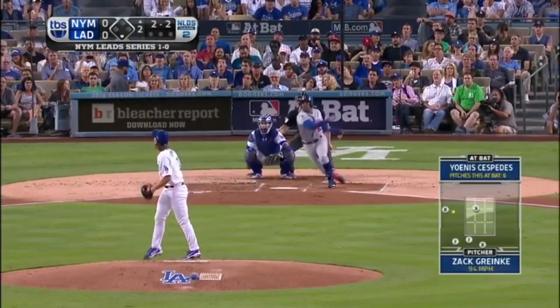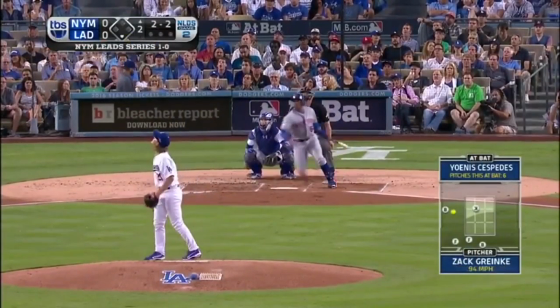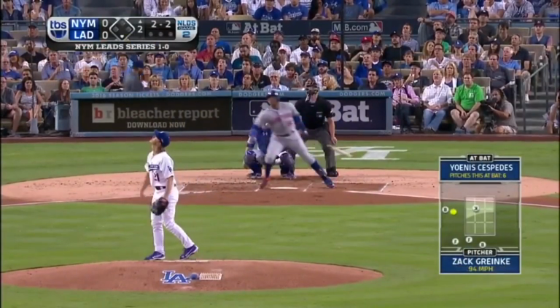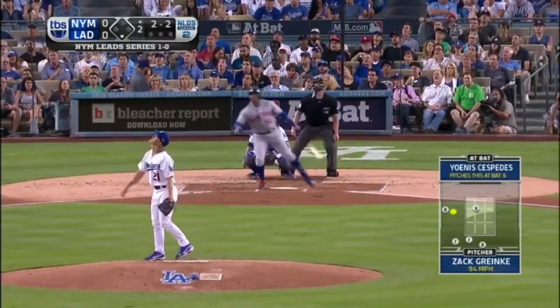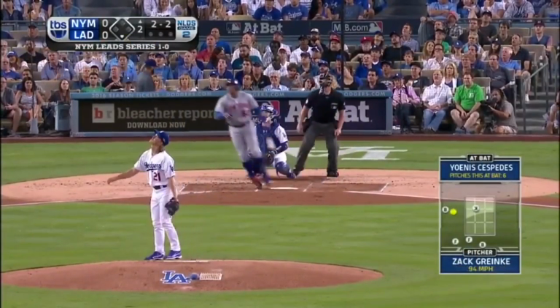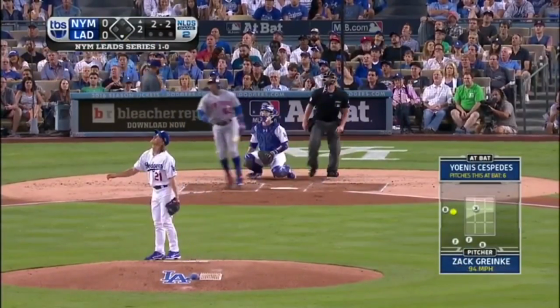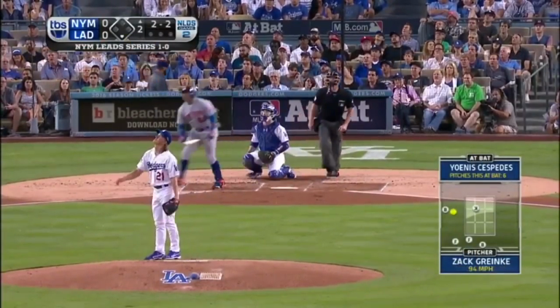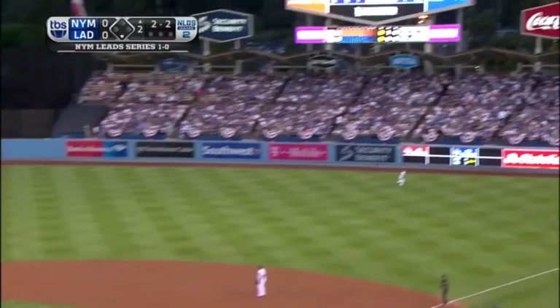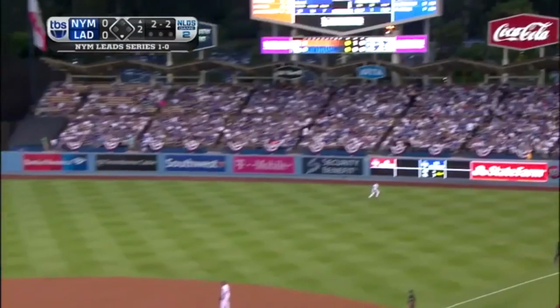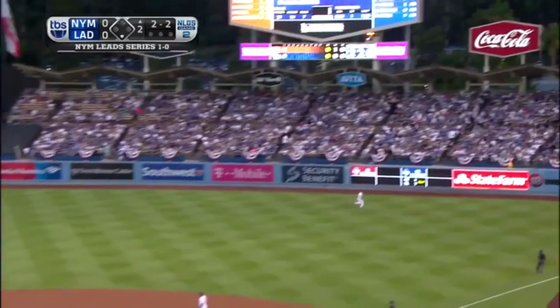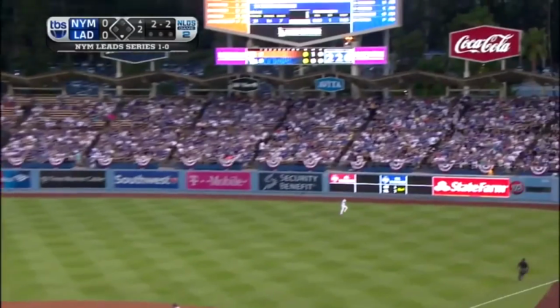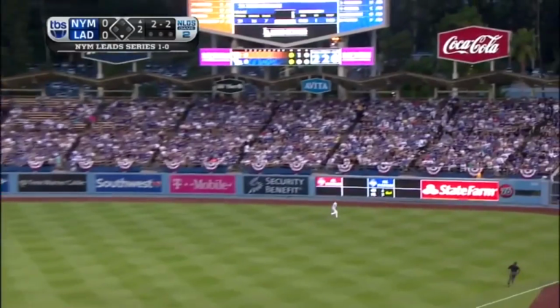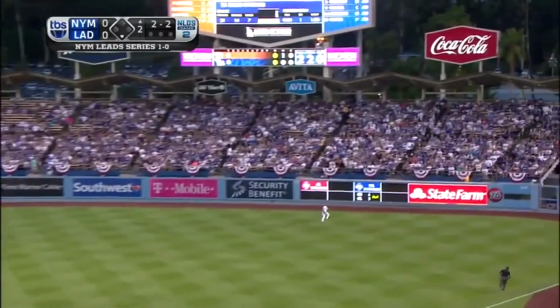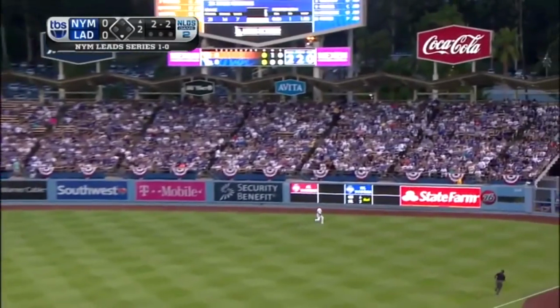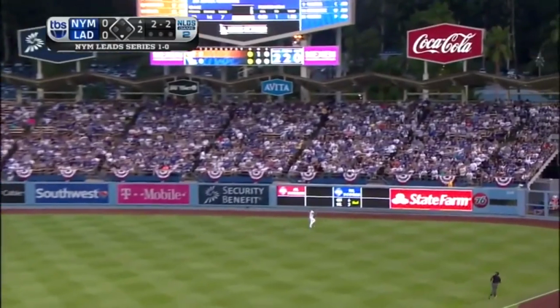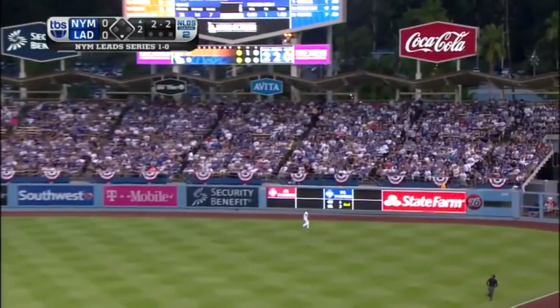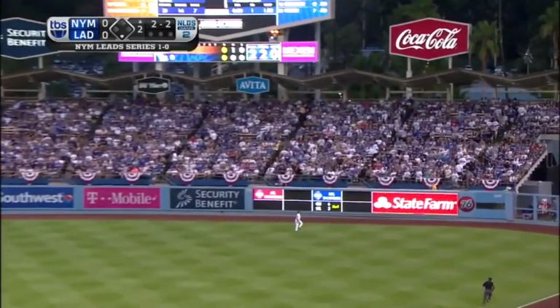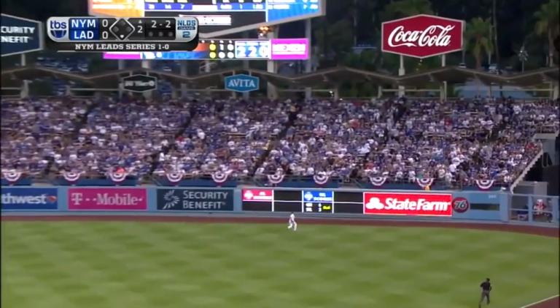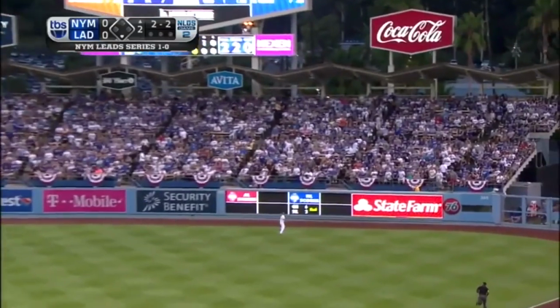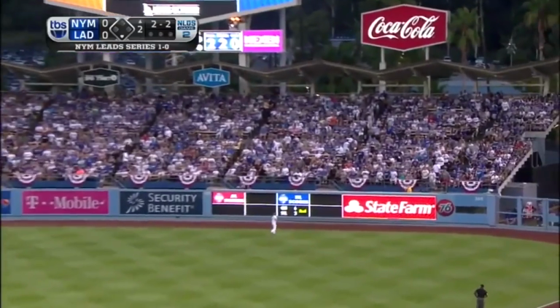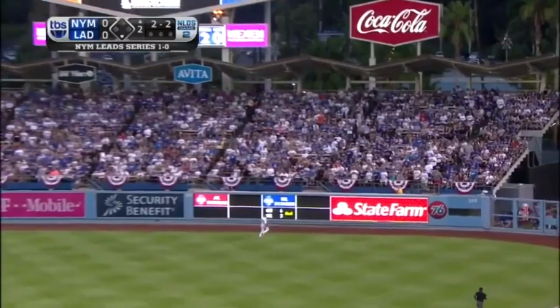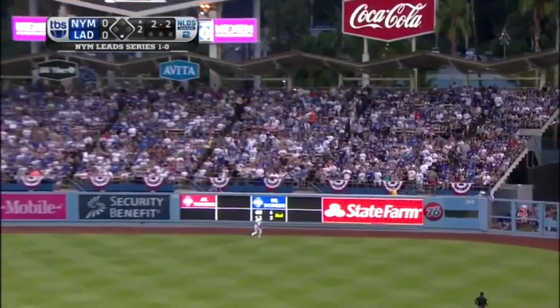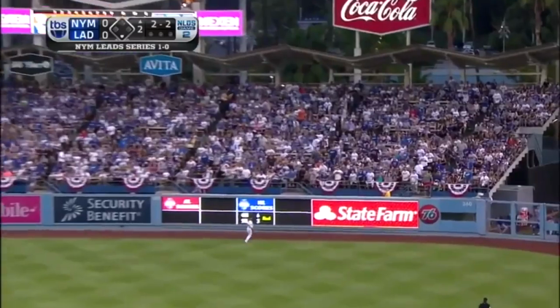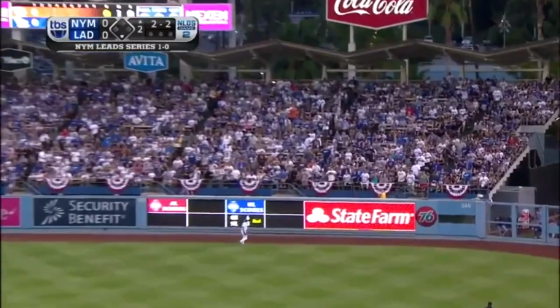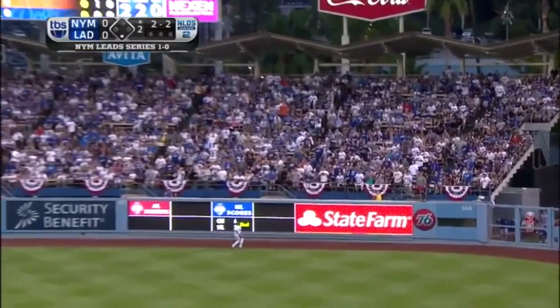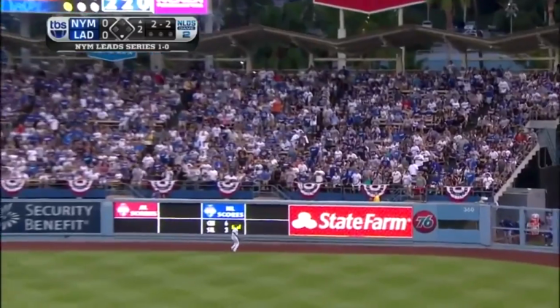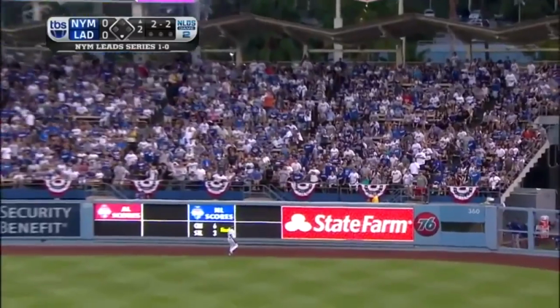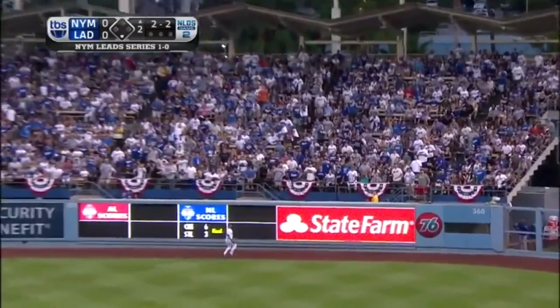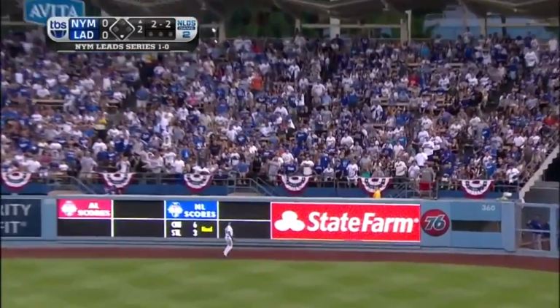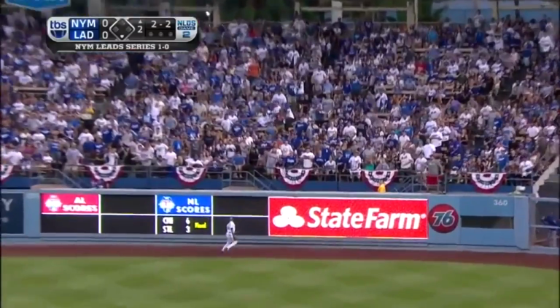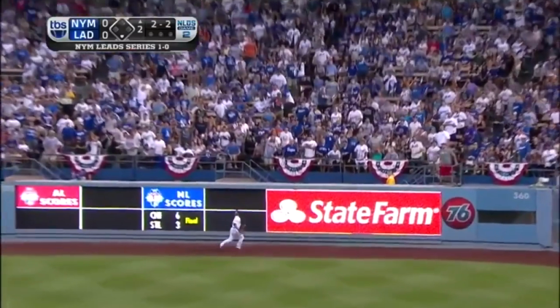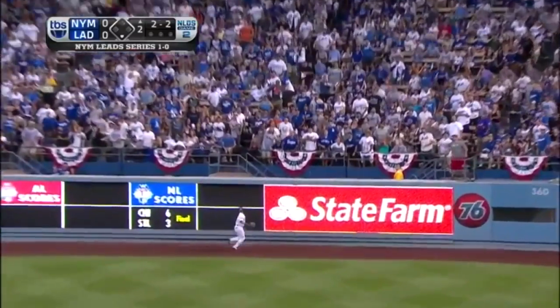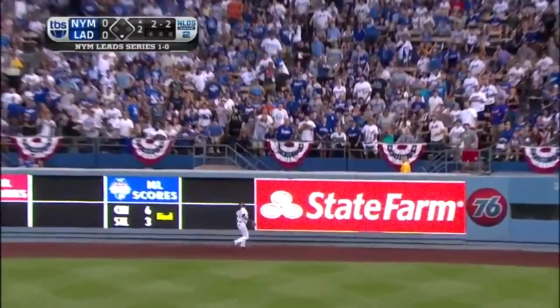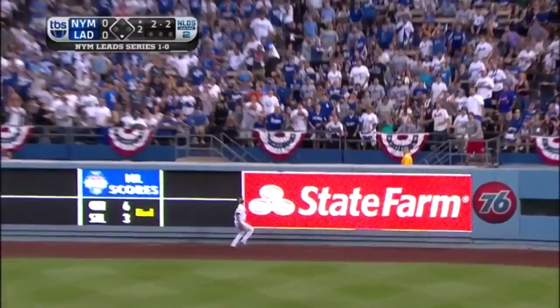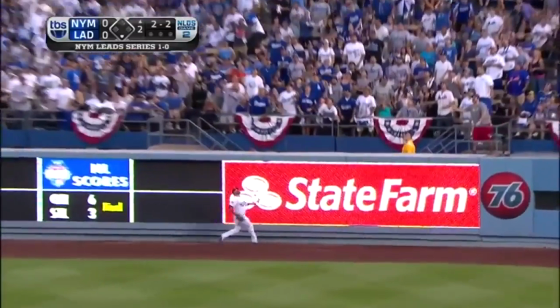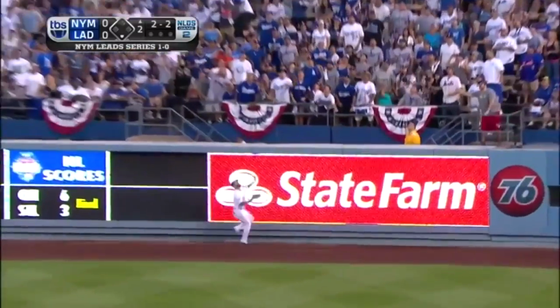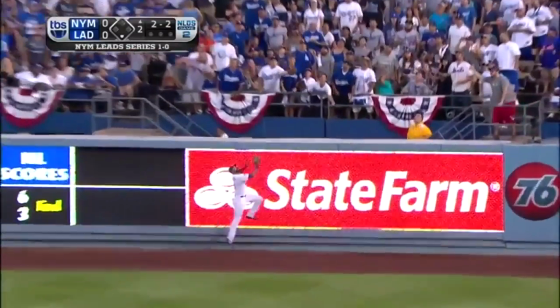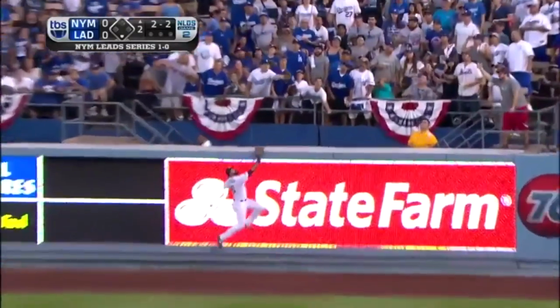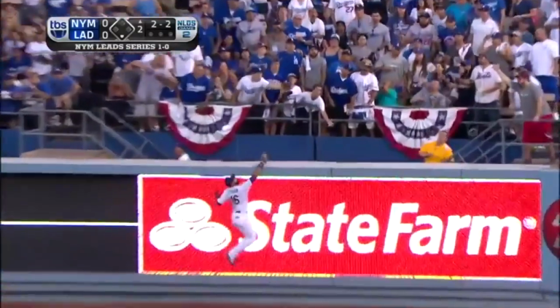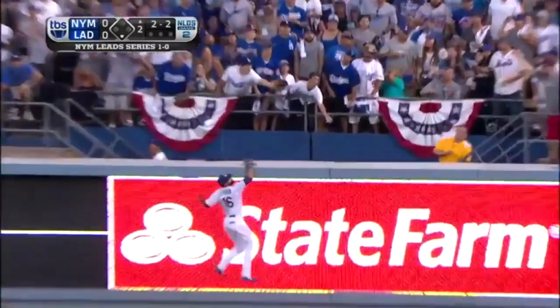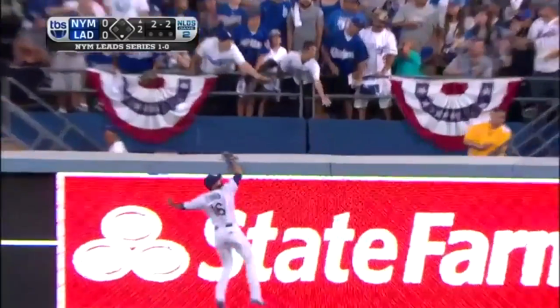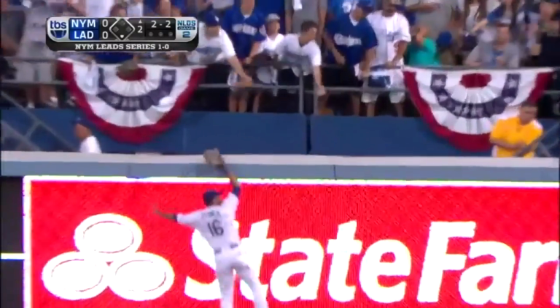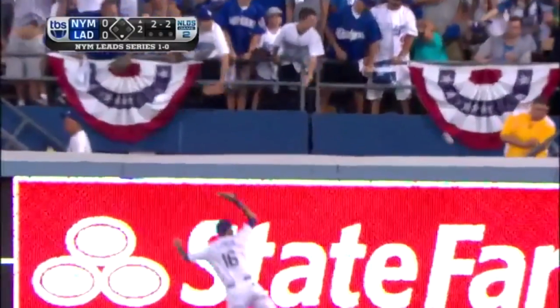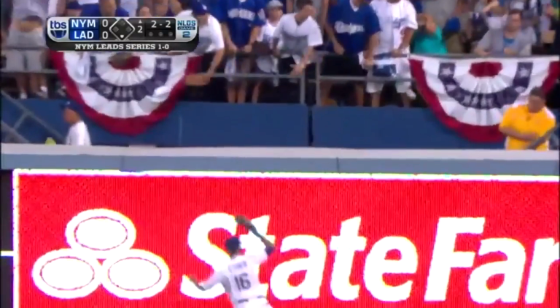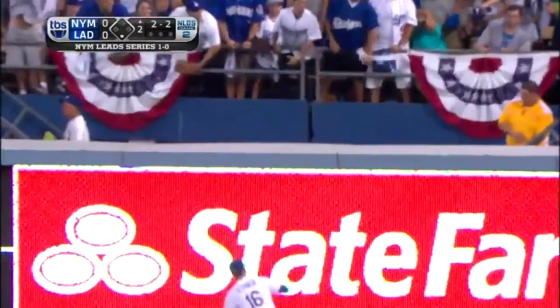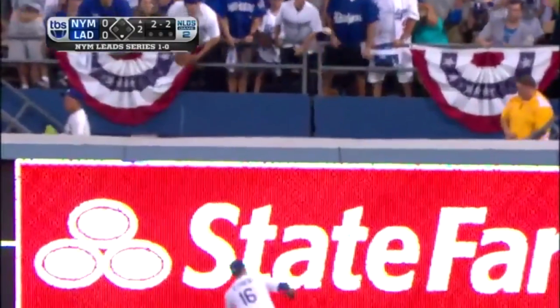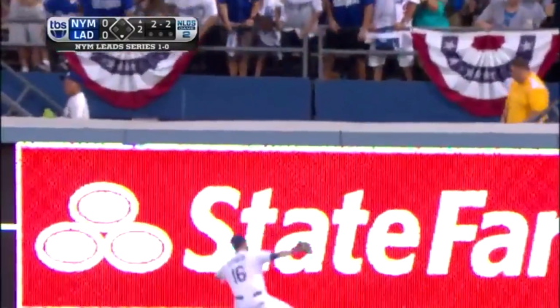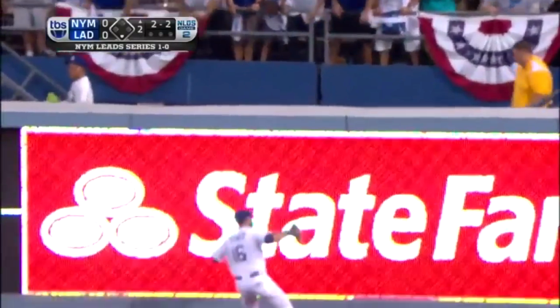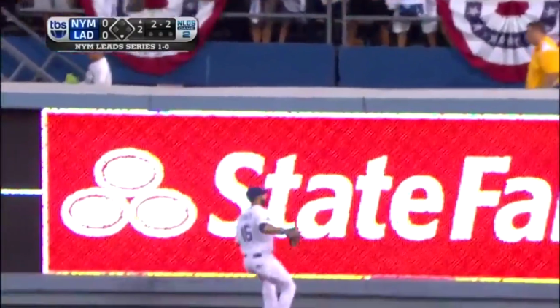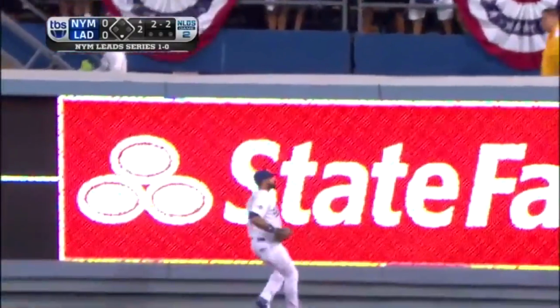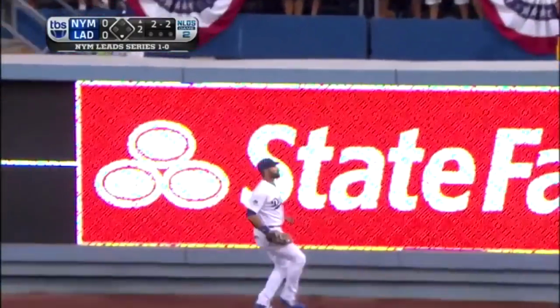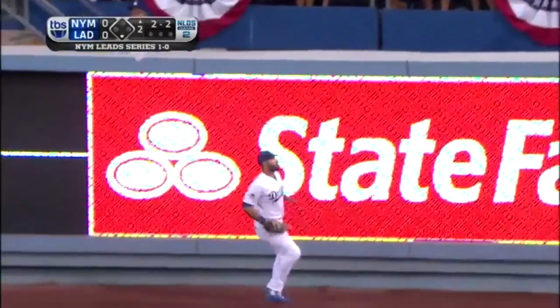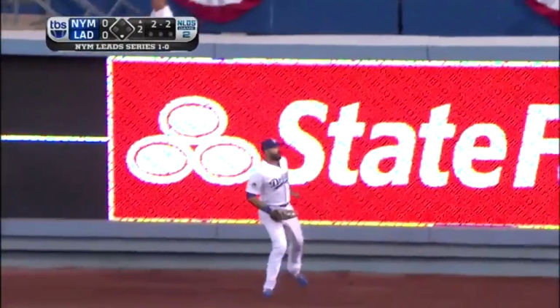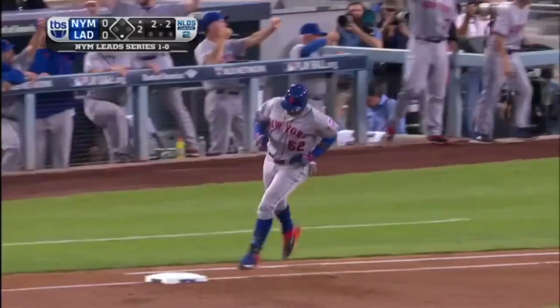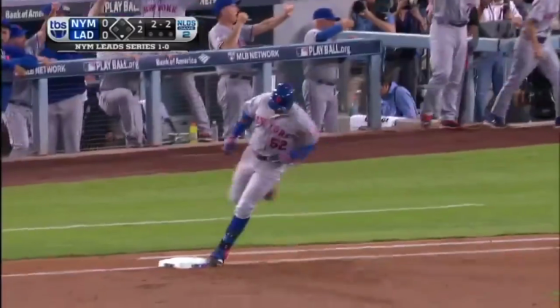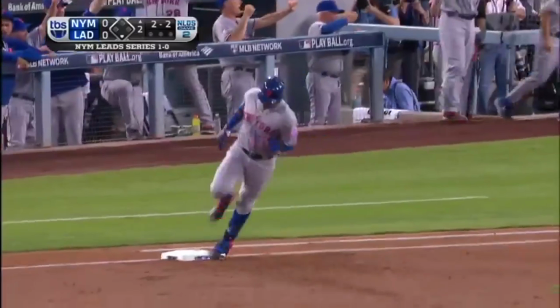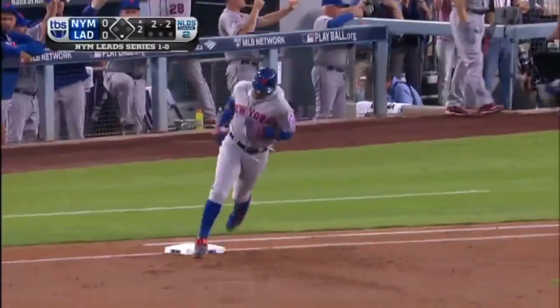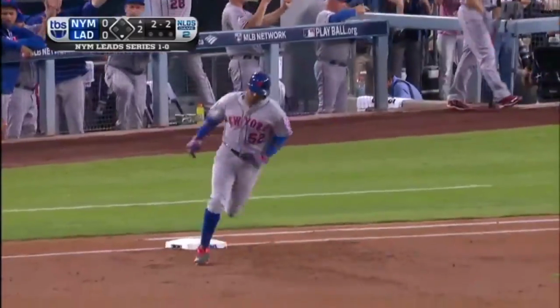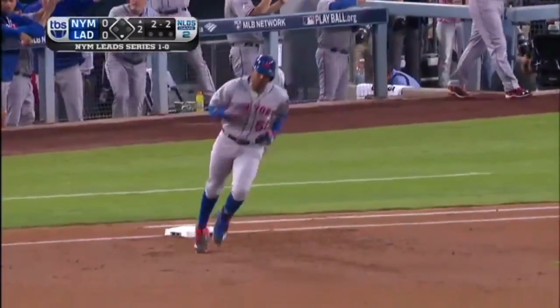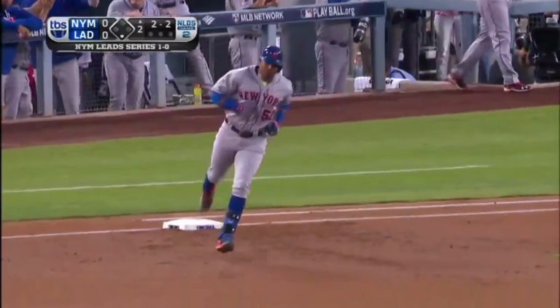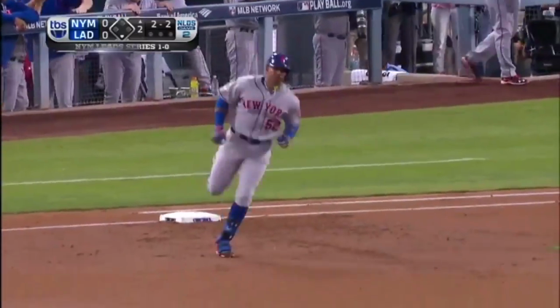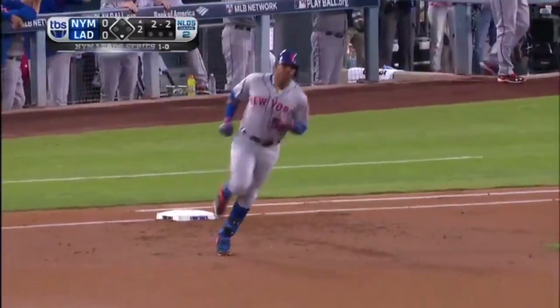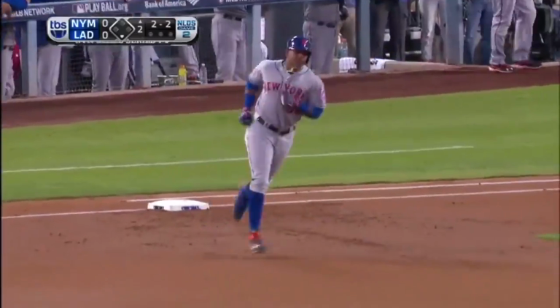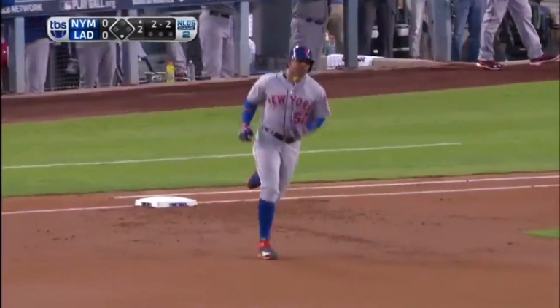That's in the air to right and pretty well hit — Ethier goes back to the track, leaping — and that ball is gone.